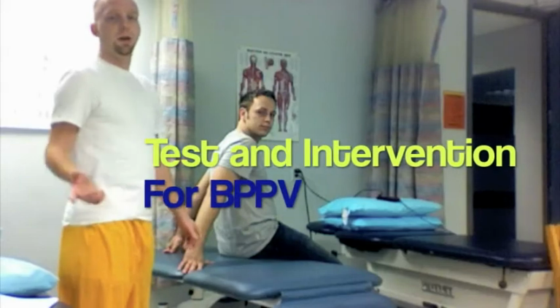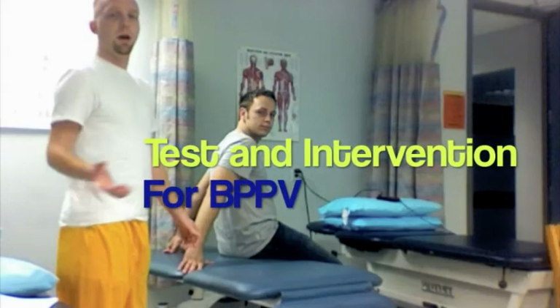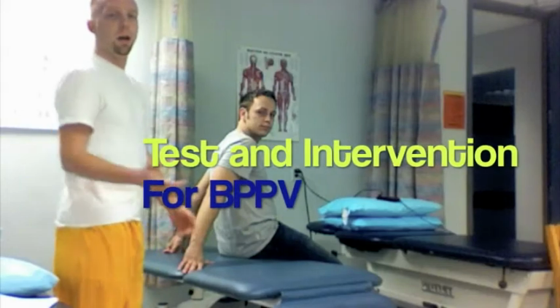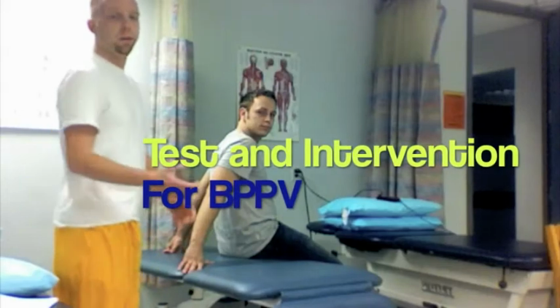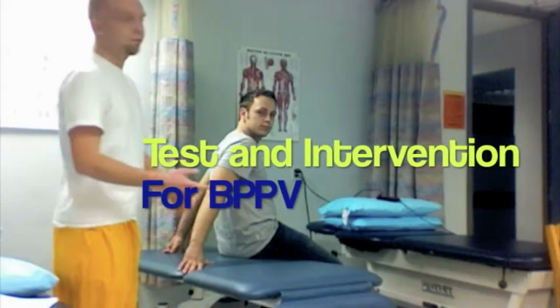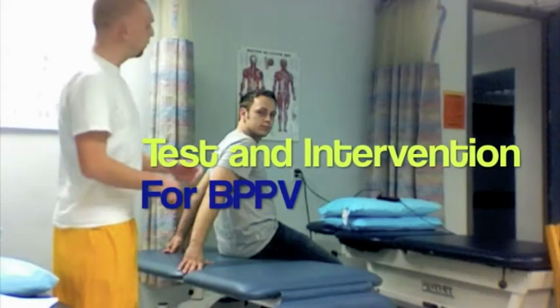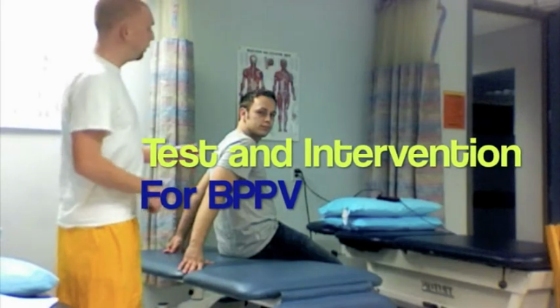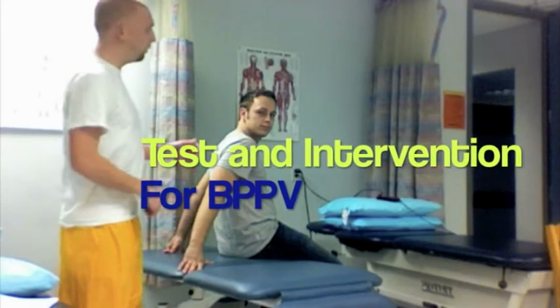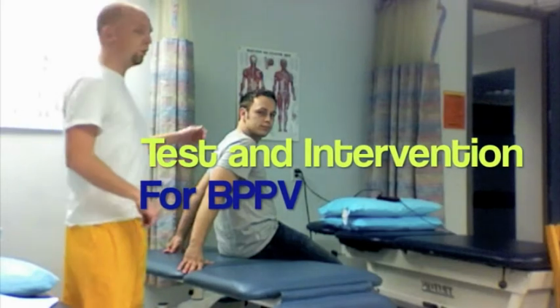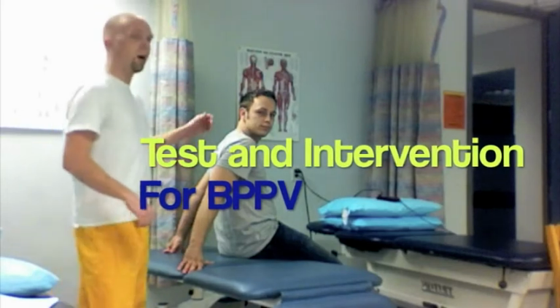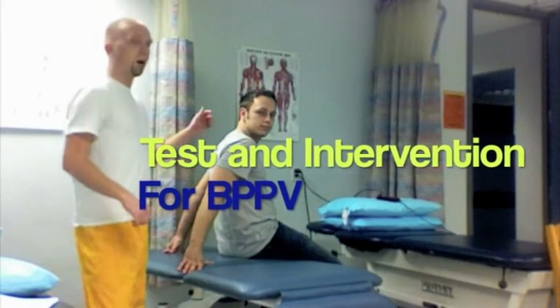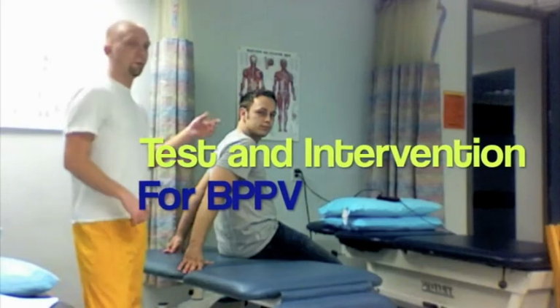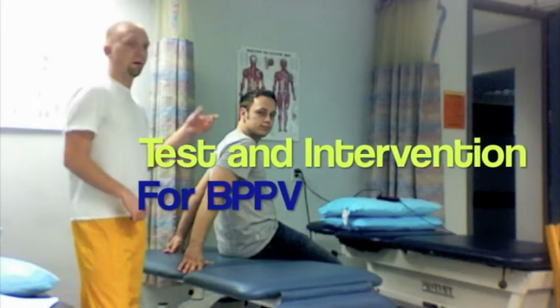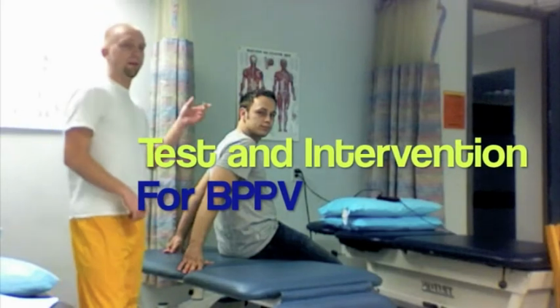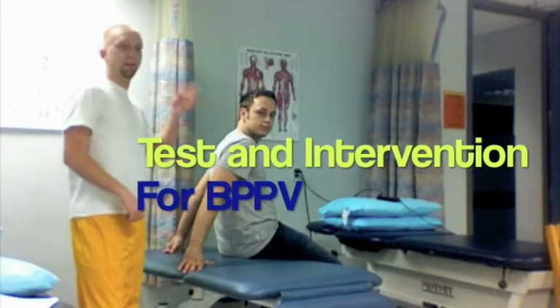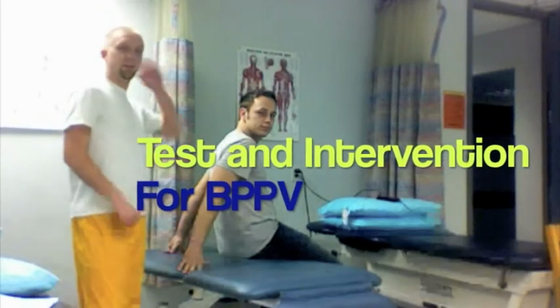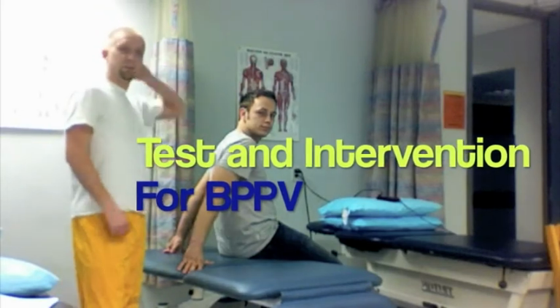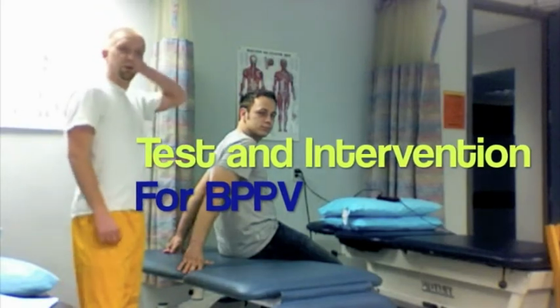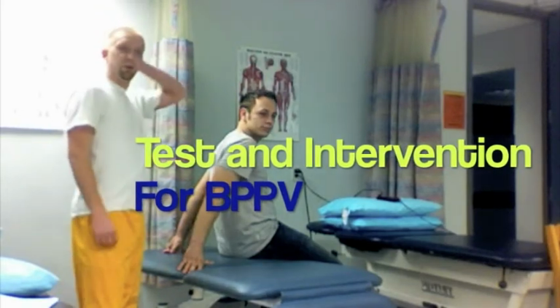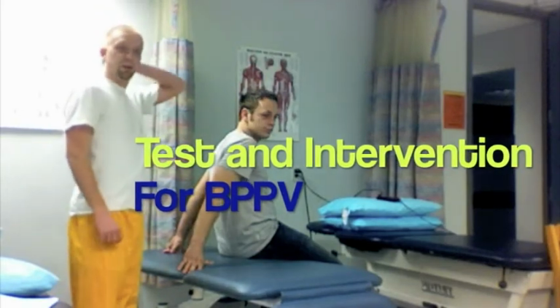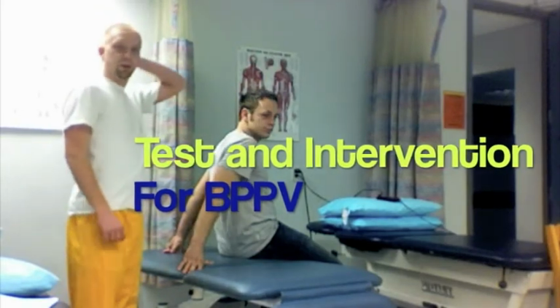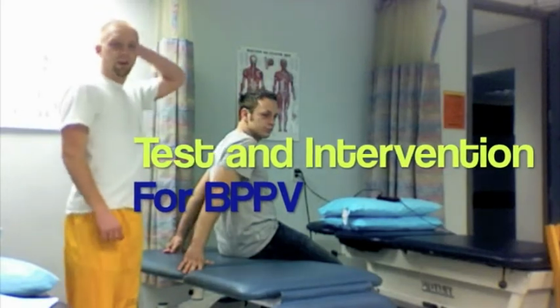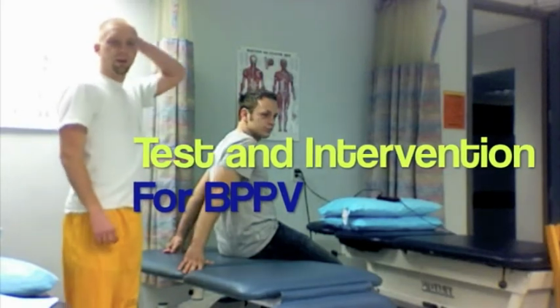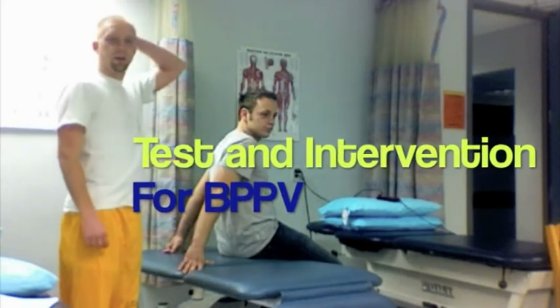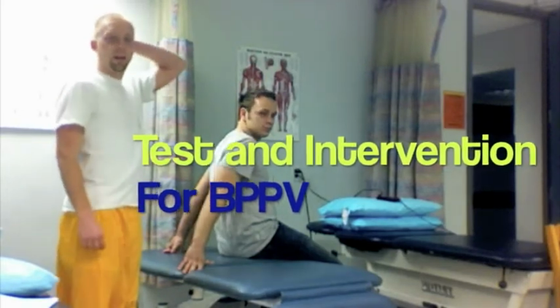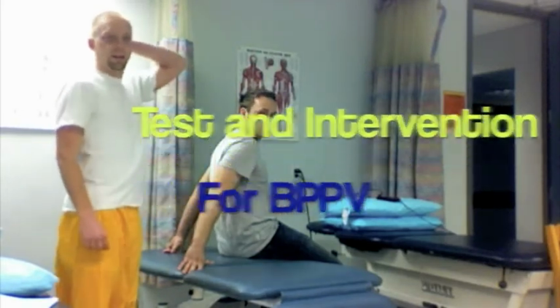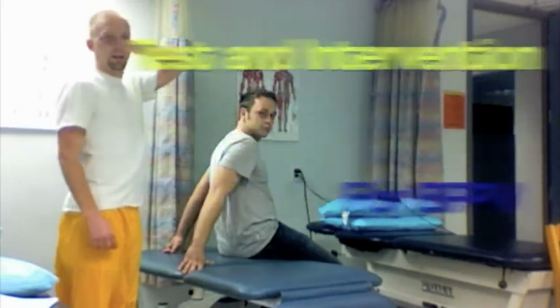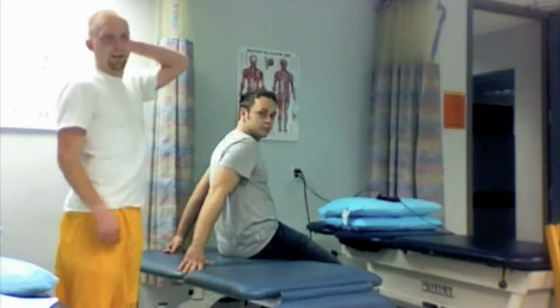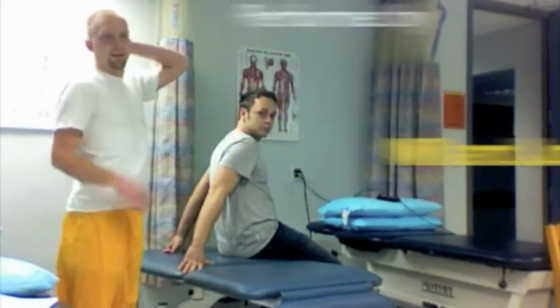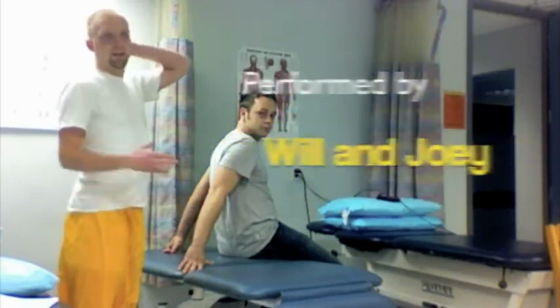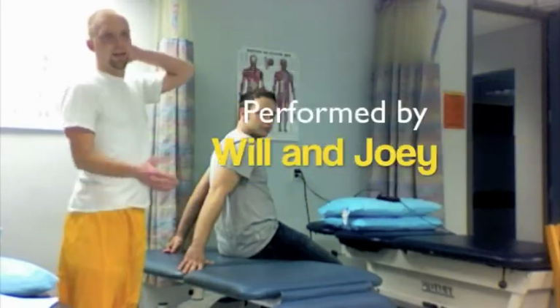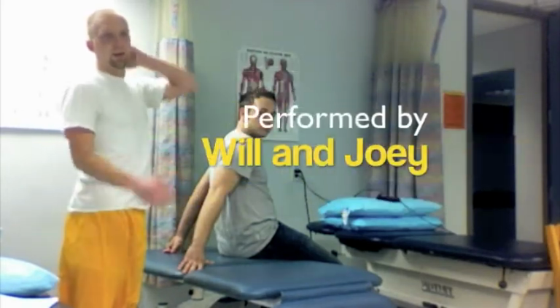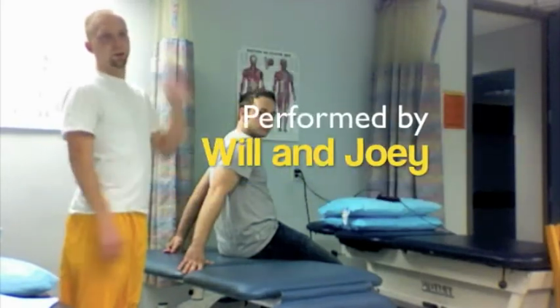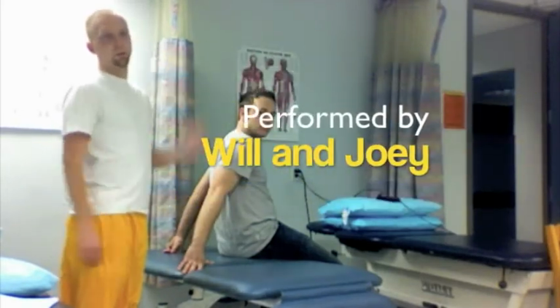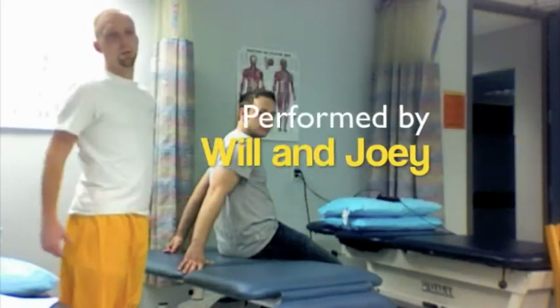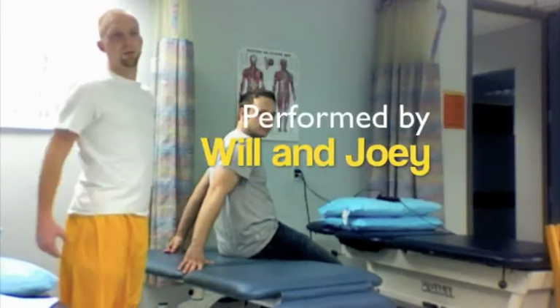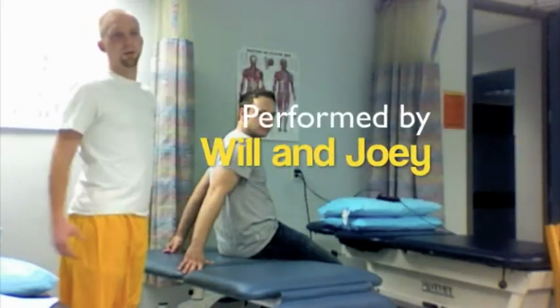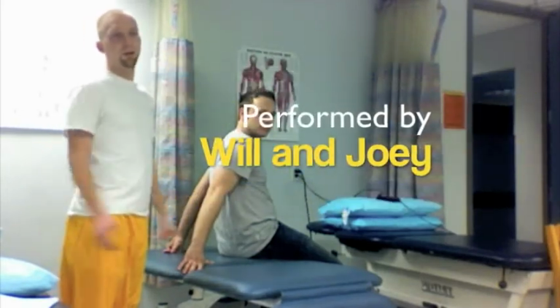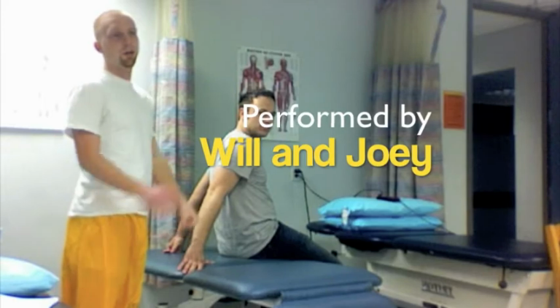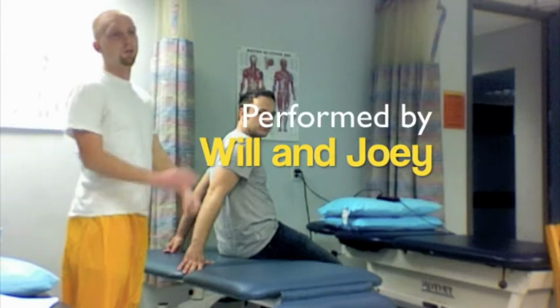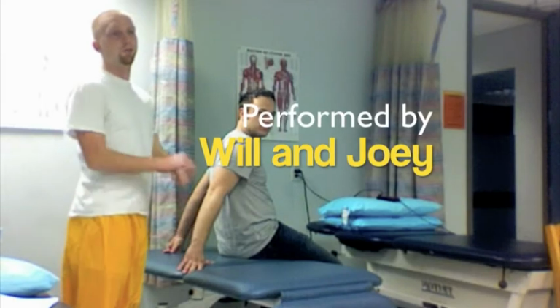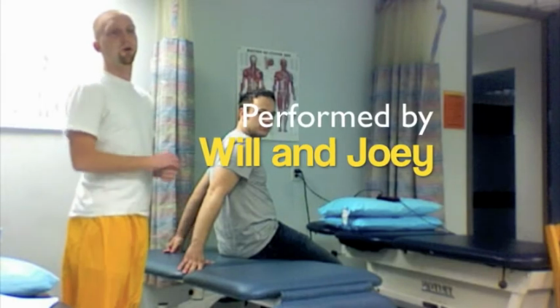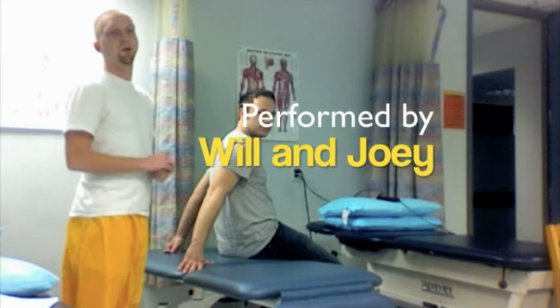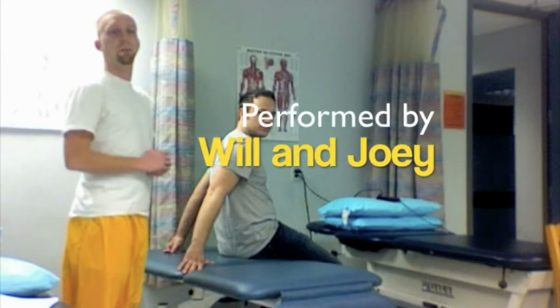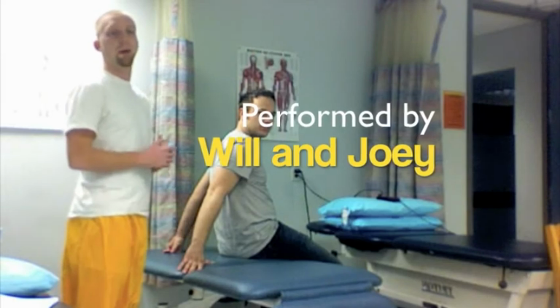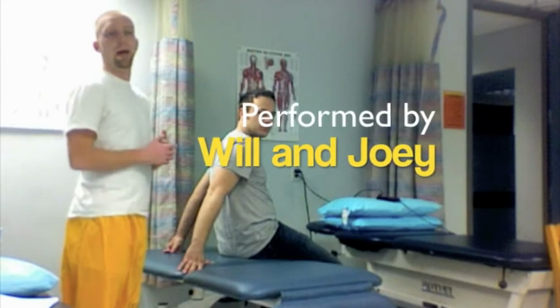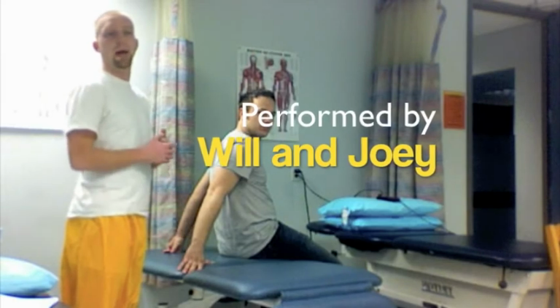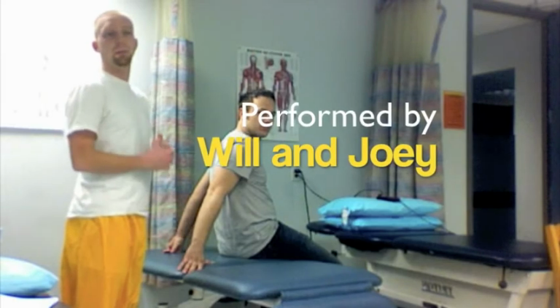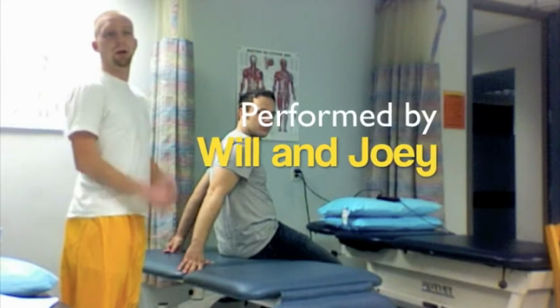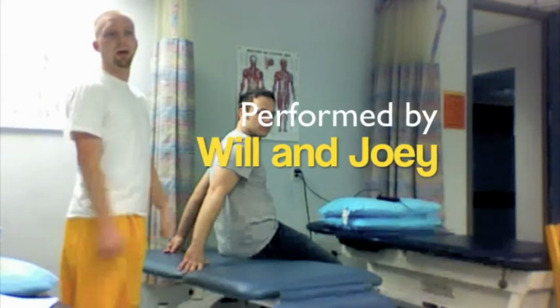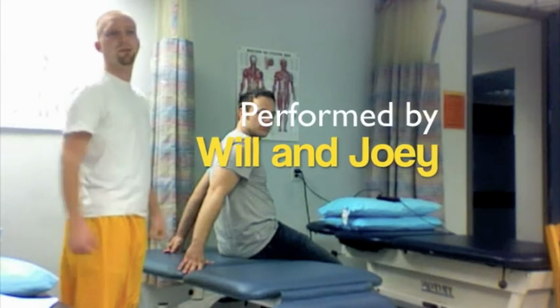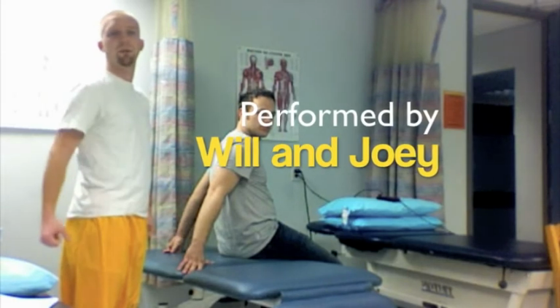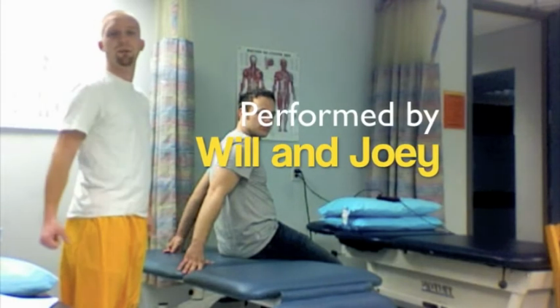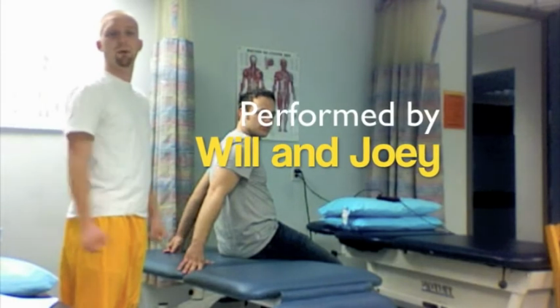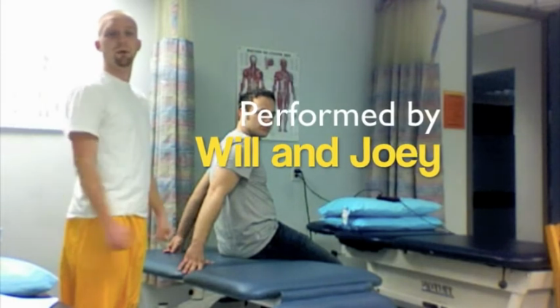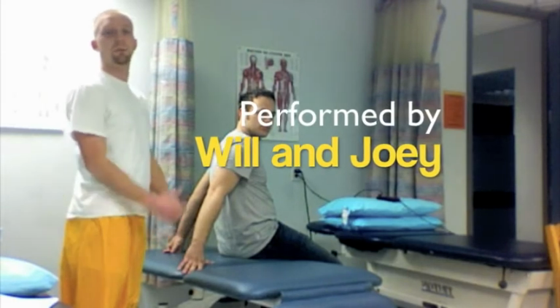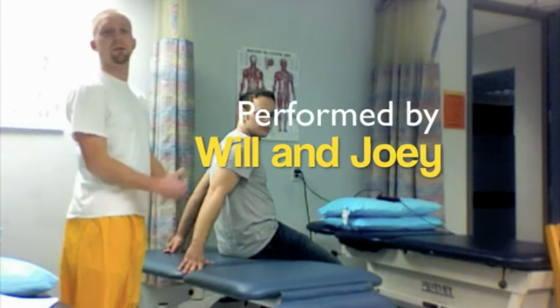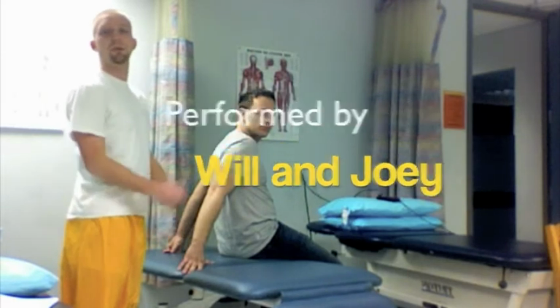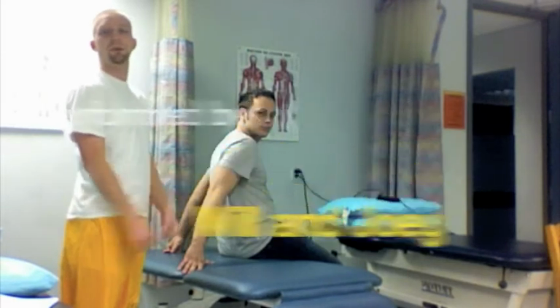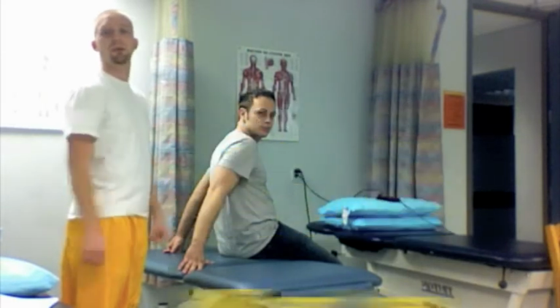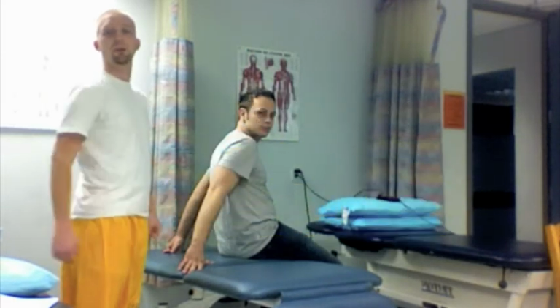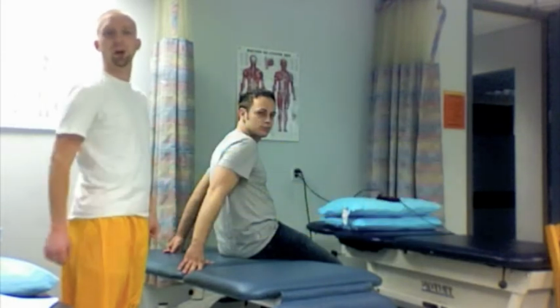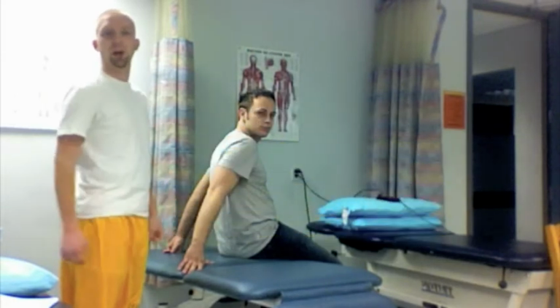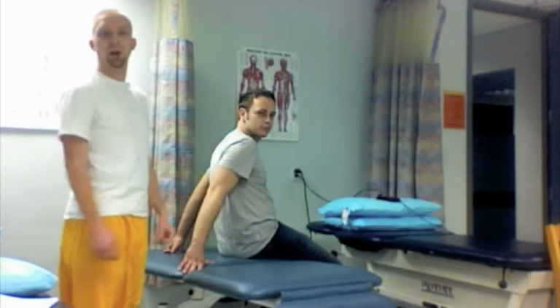Alright, so we're going to do the Dix-Hallpike maneuver and then canalith repositioning for benign paroxysmal positional vertigo (BPPV). Go.